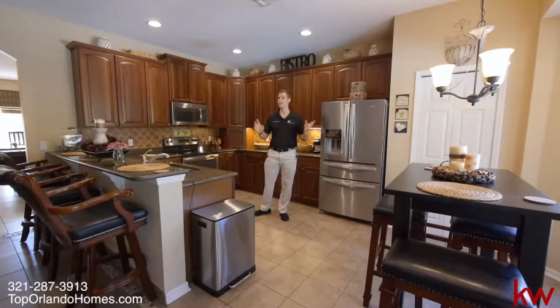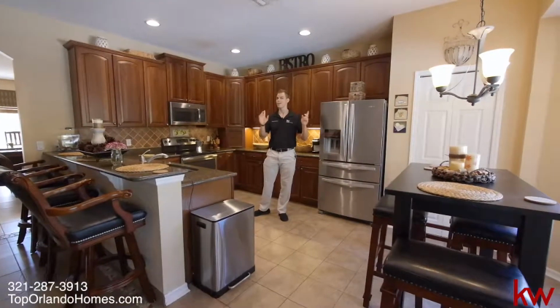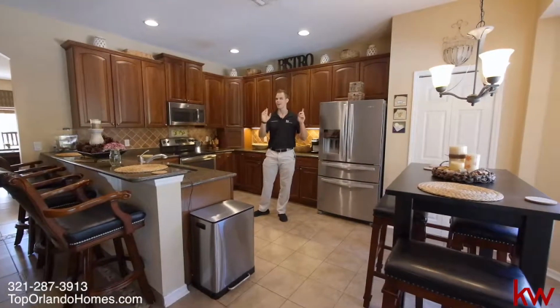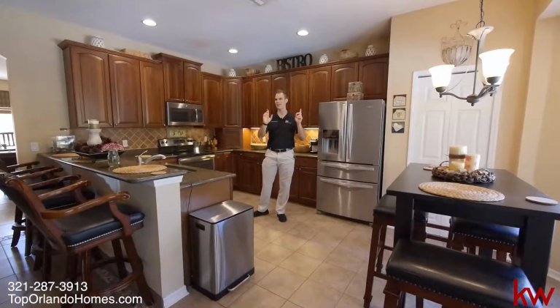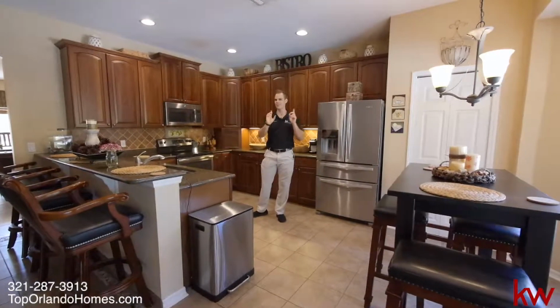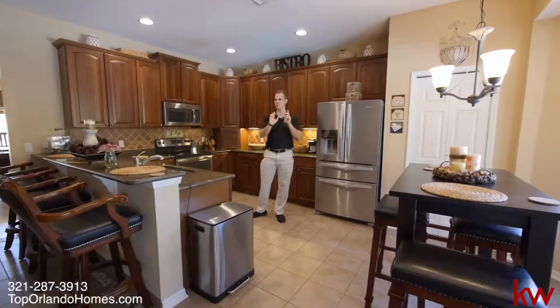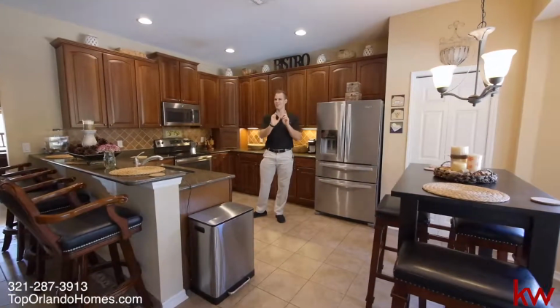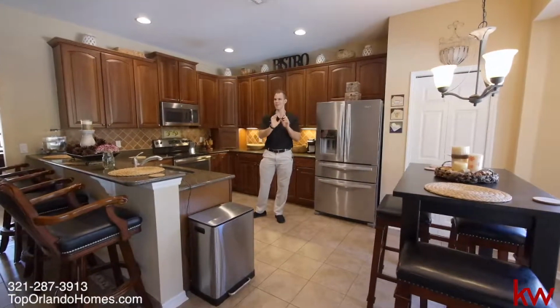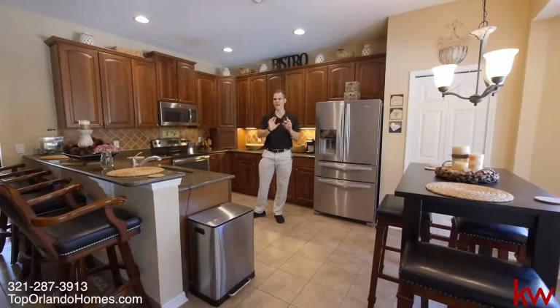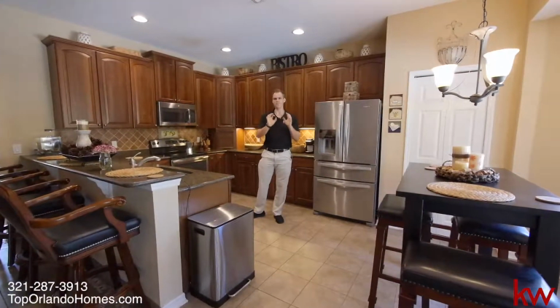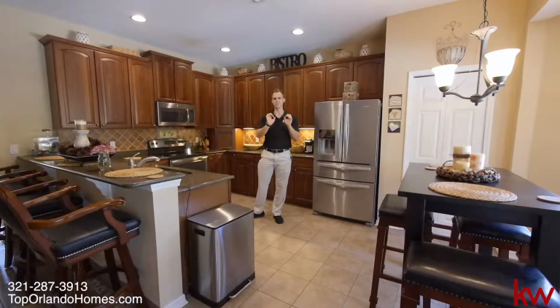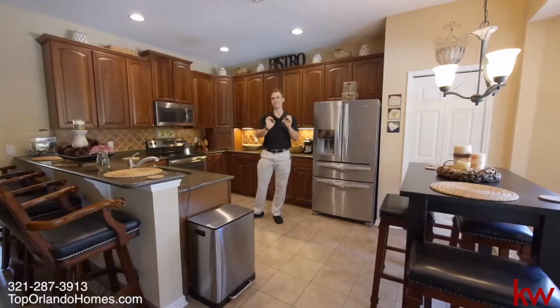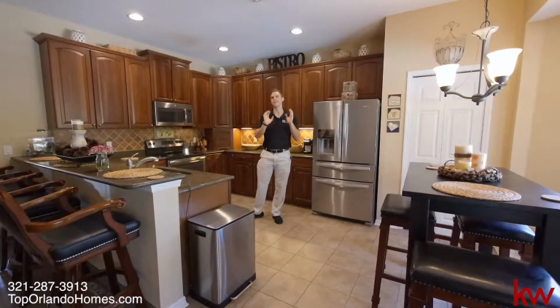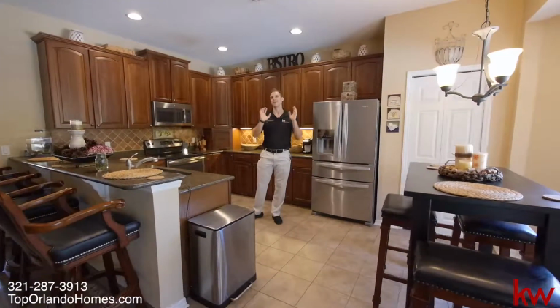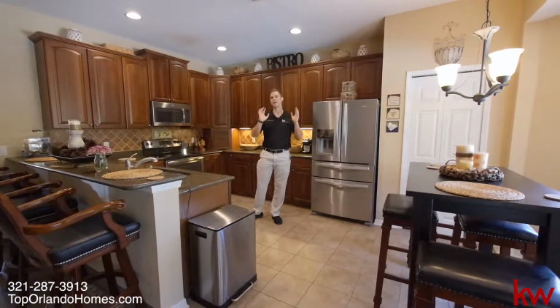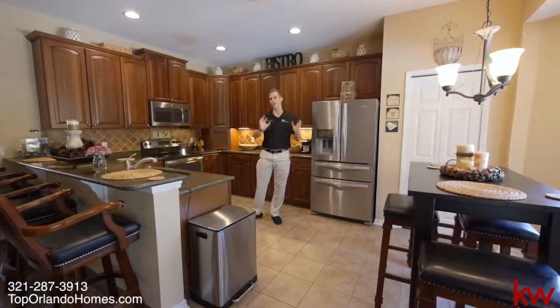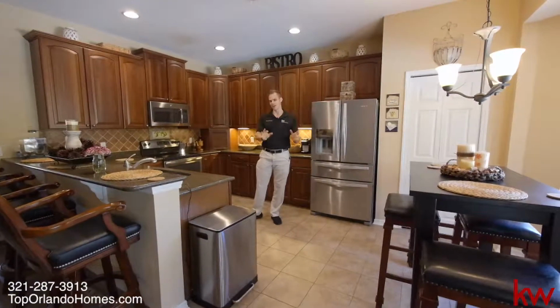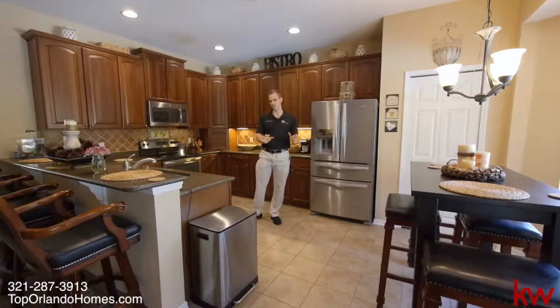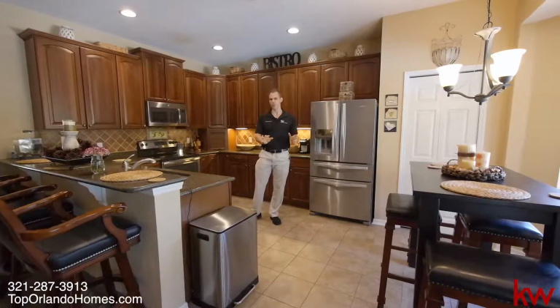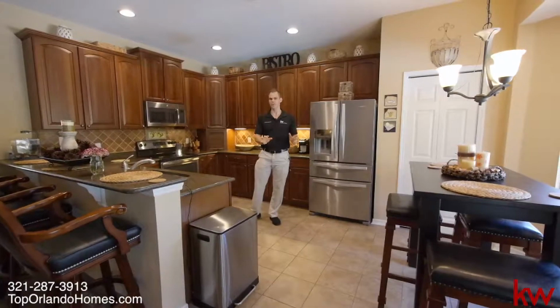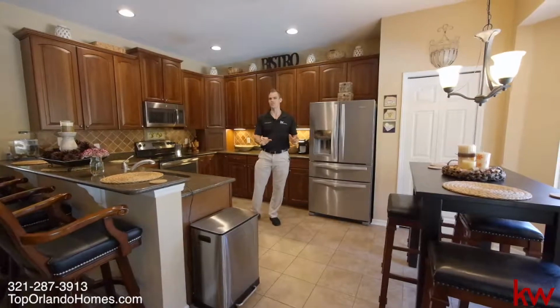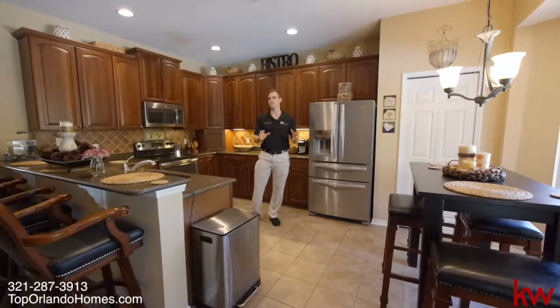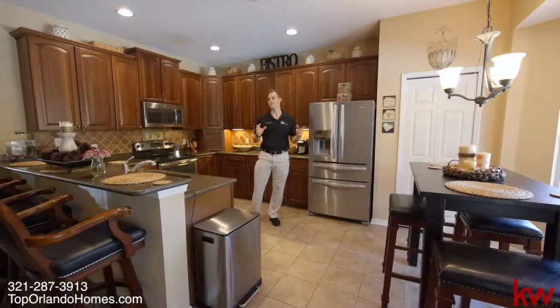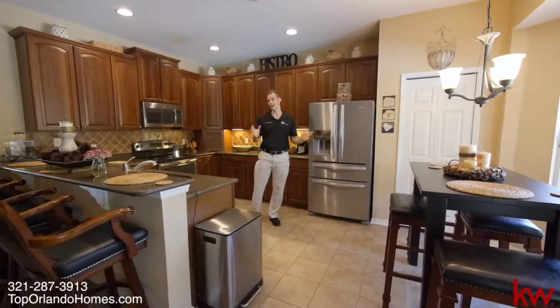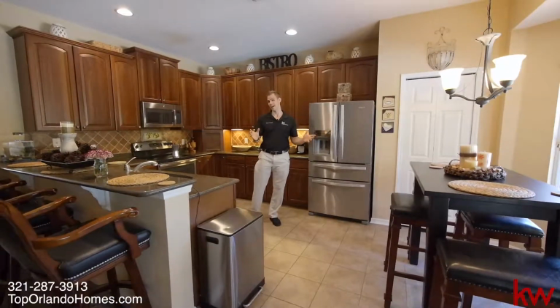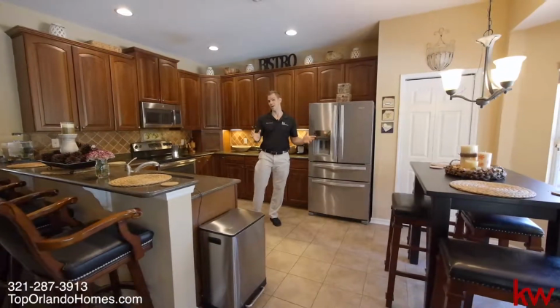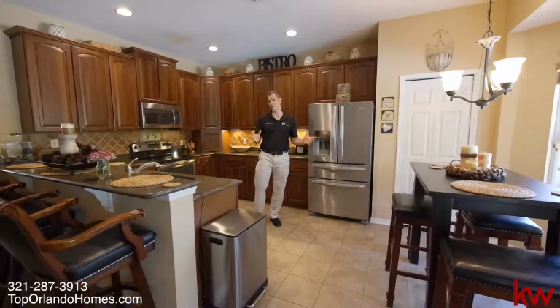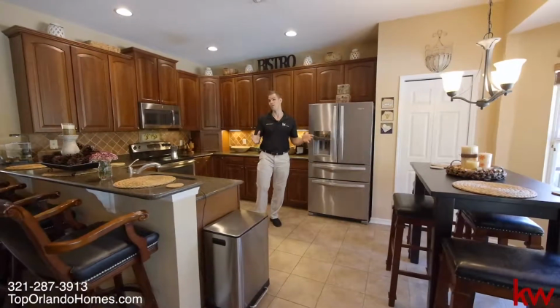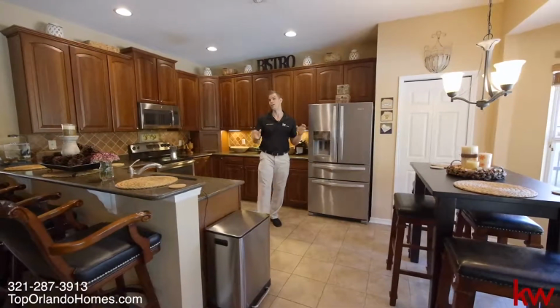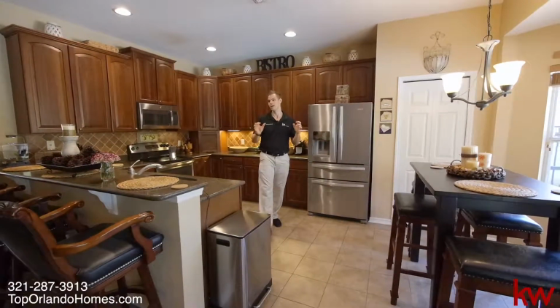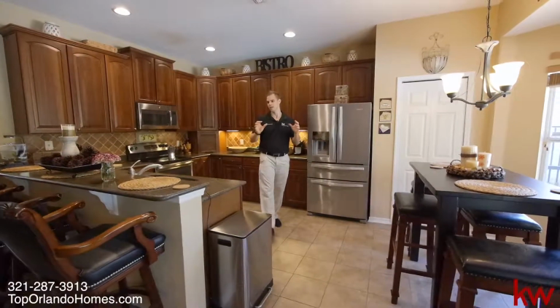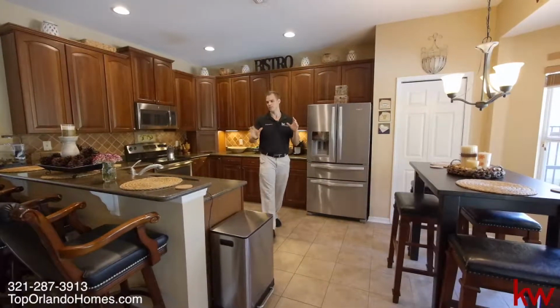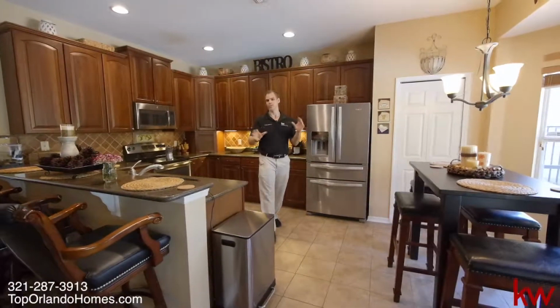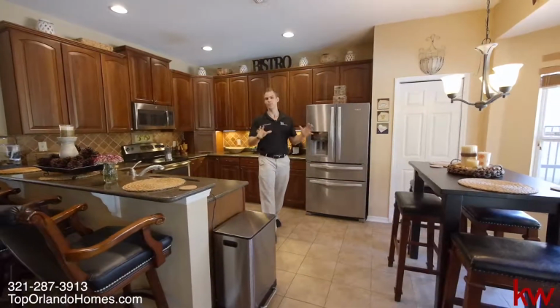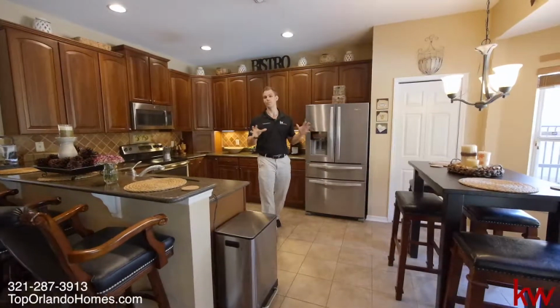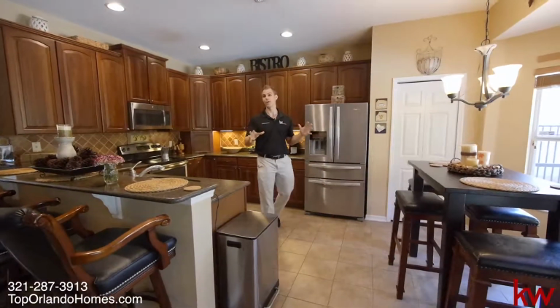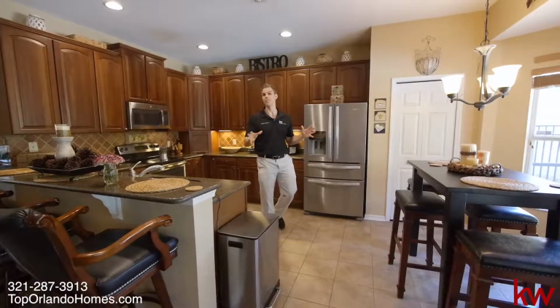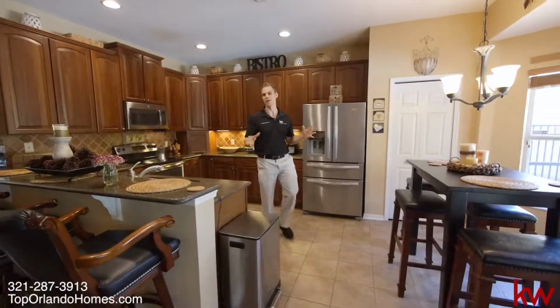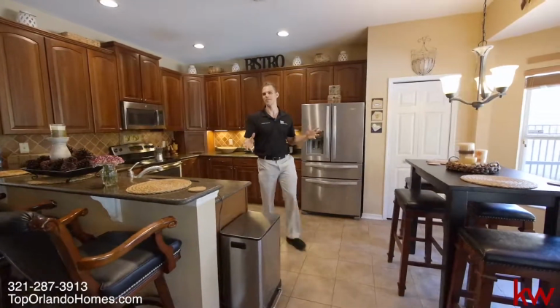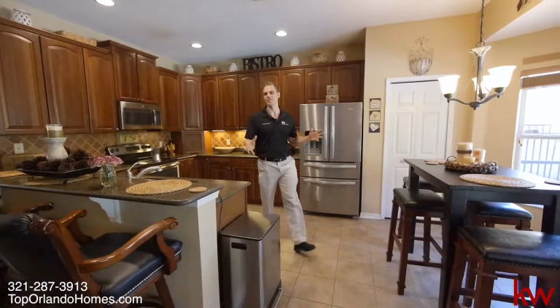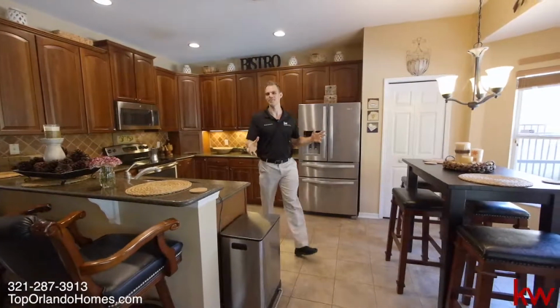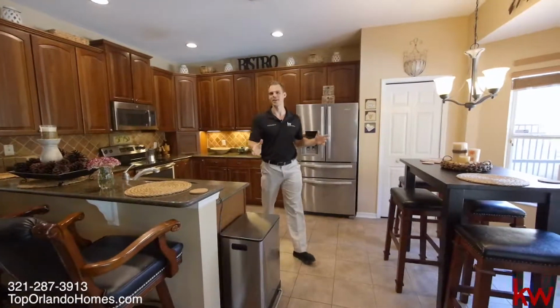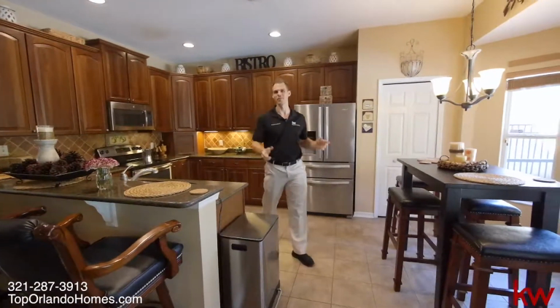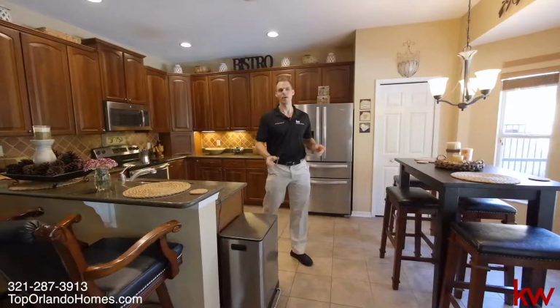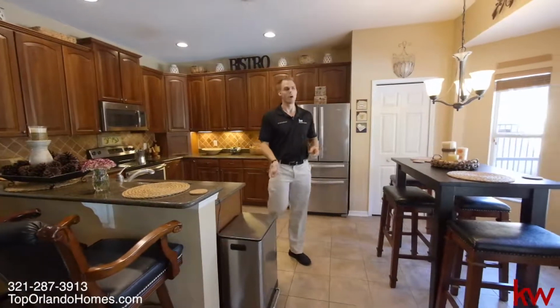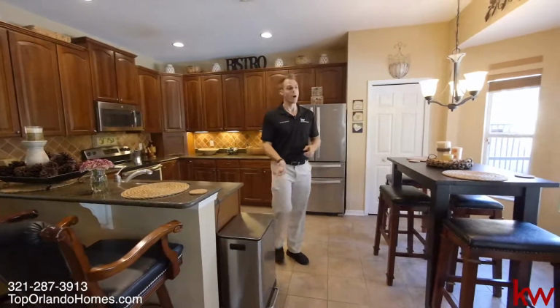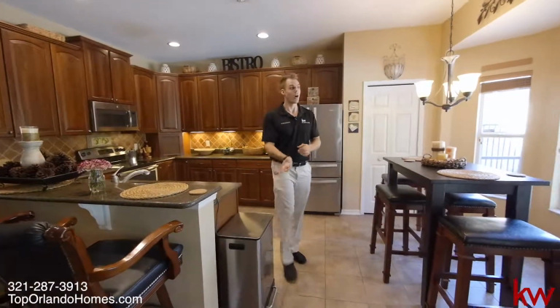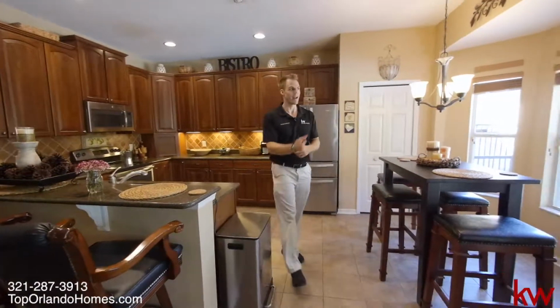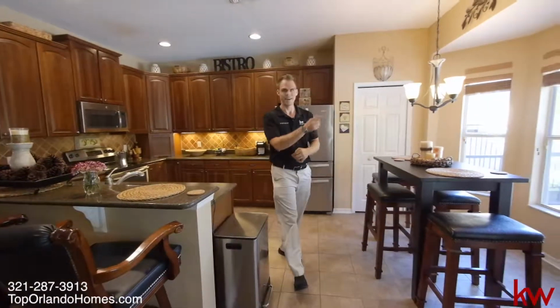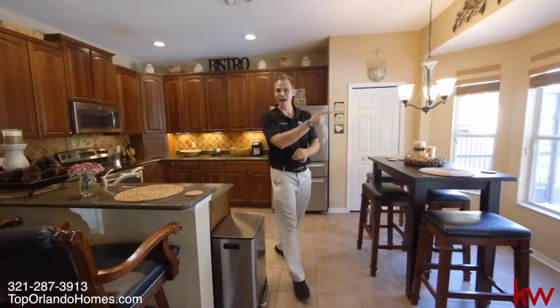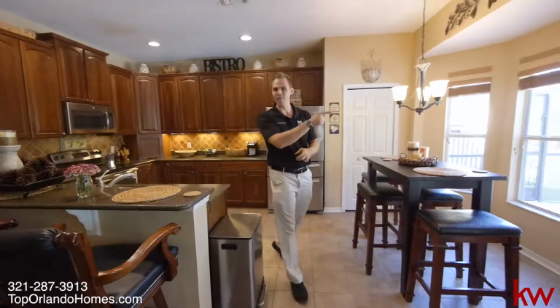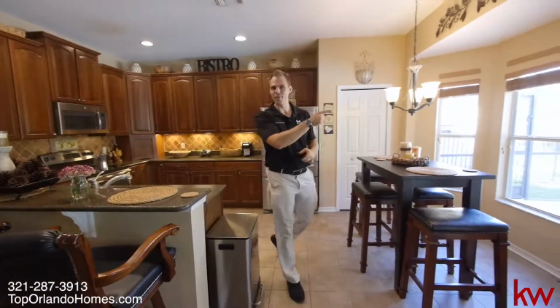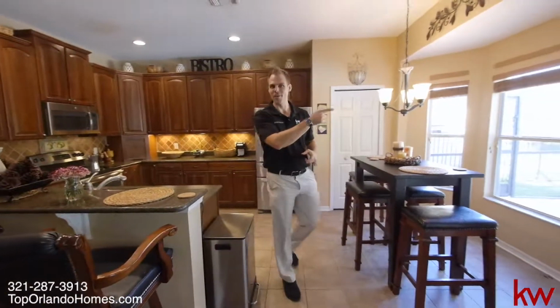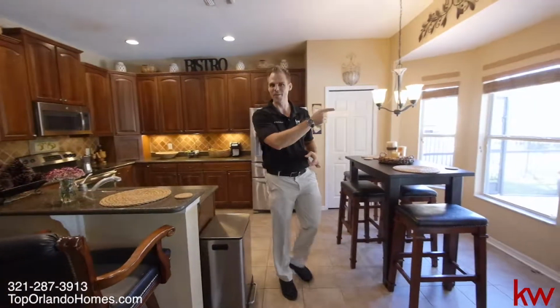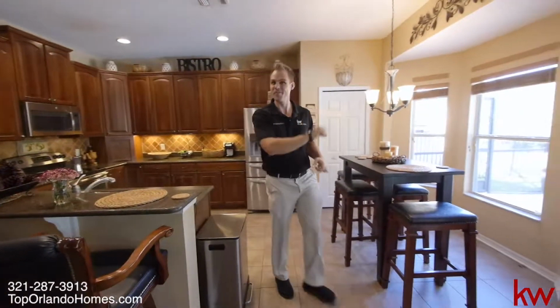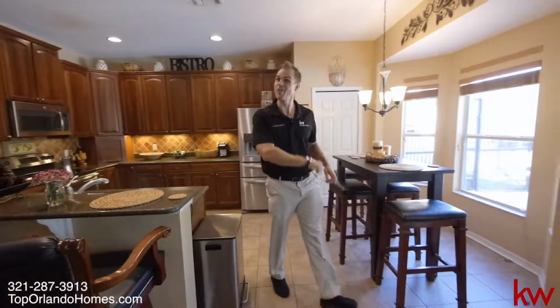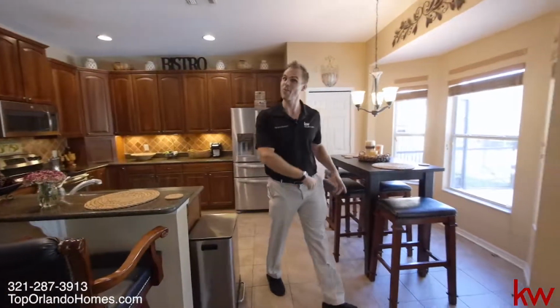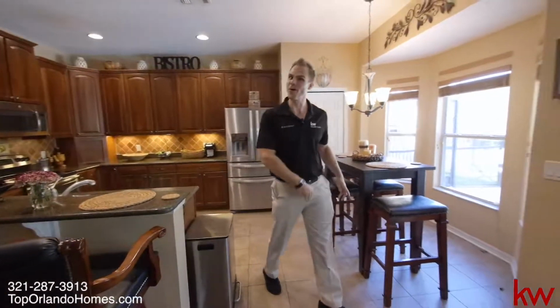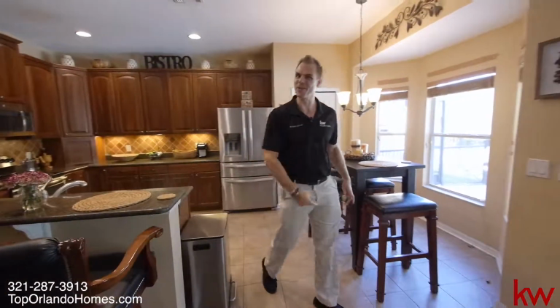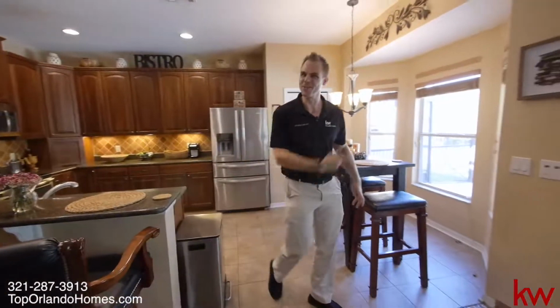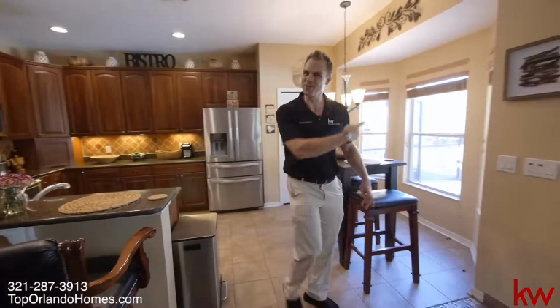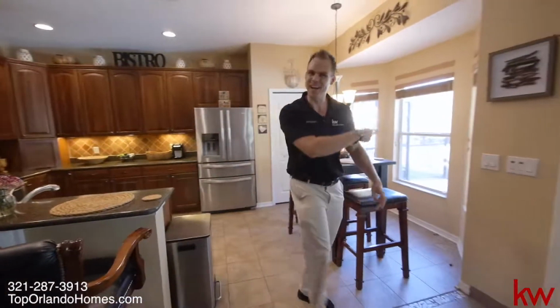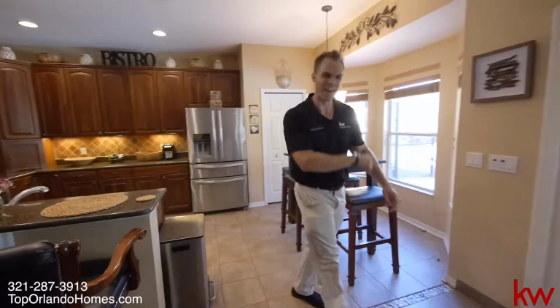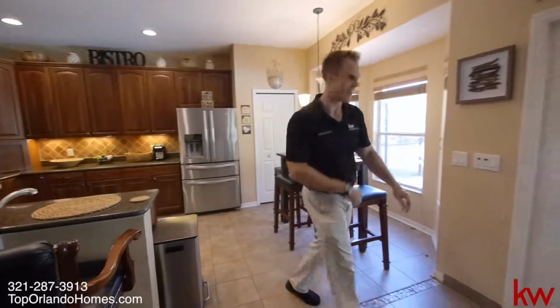But again, you really cannot beat coming here in person and checking it all out to verify for yourself. All right, now for my favorite part — let's go check it out.